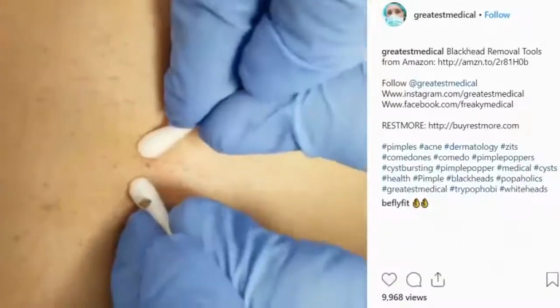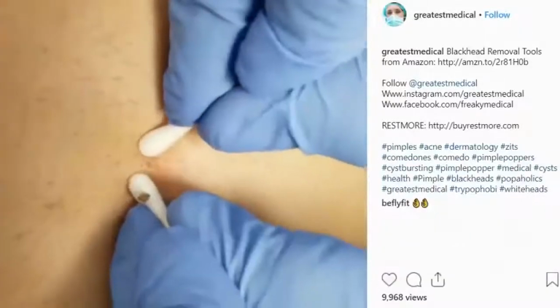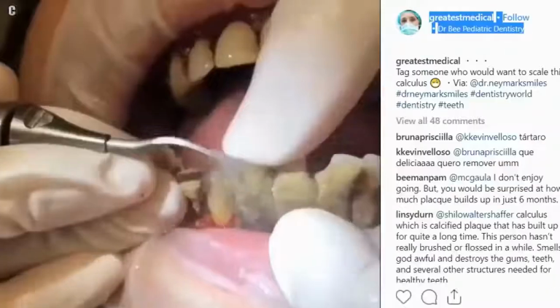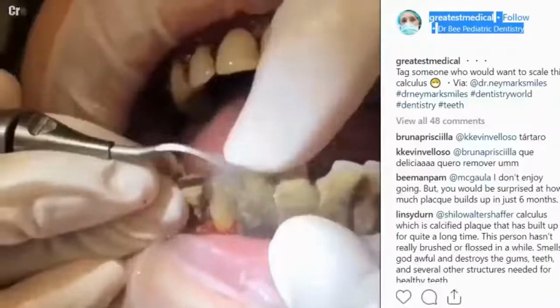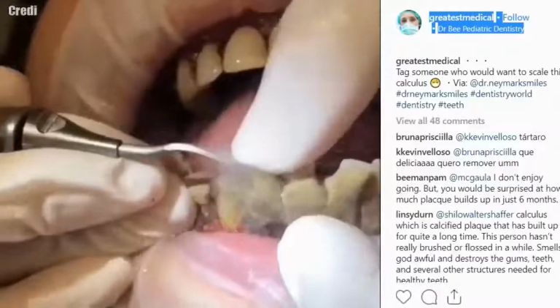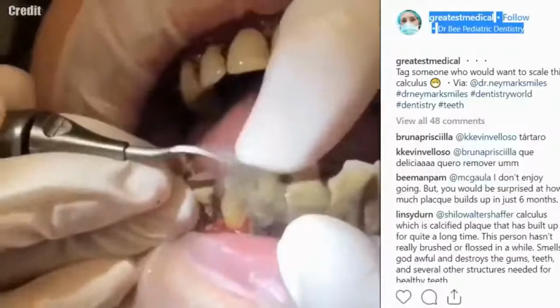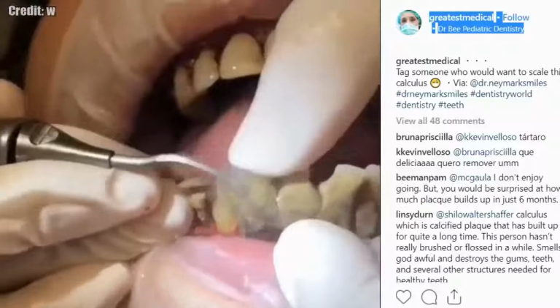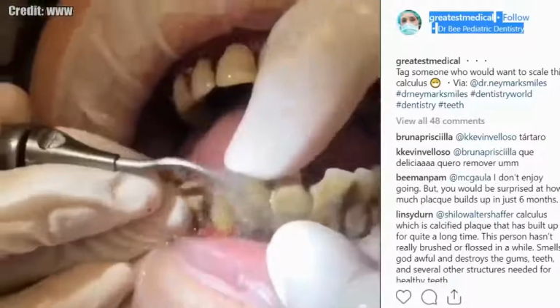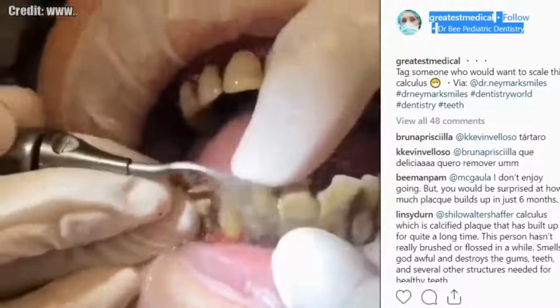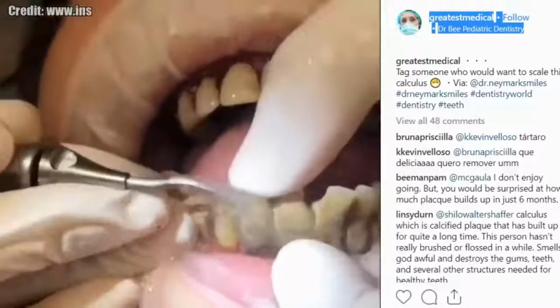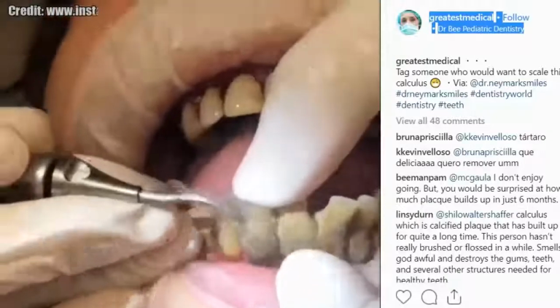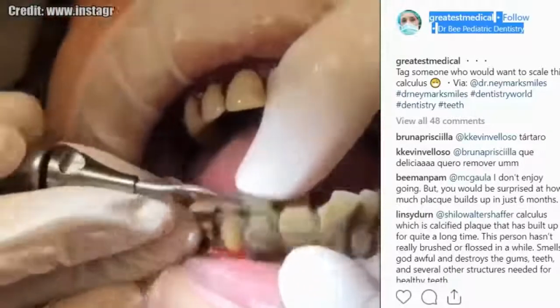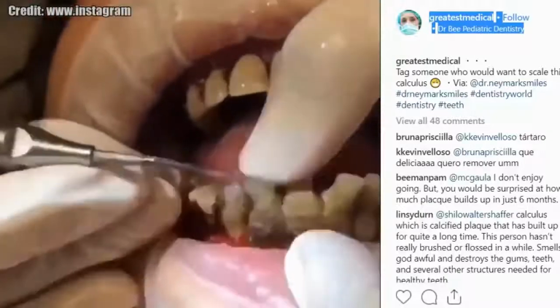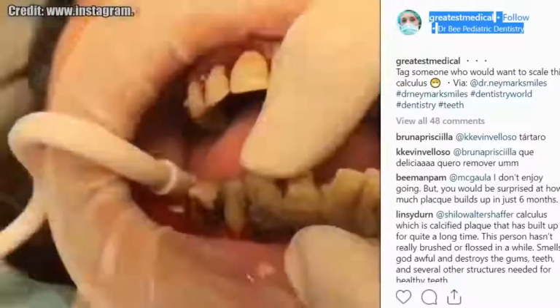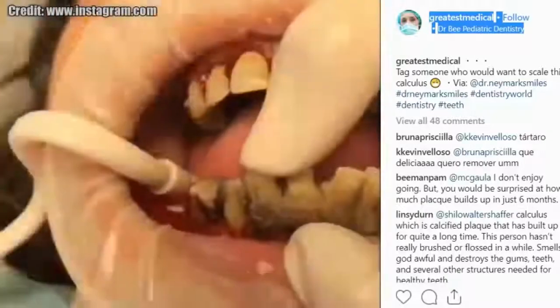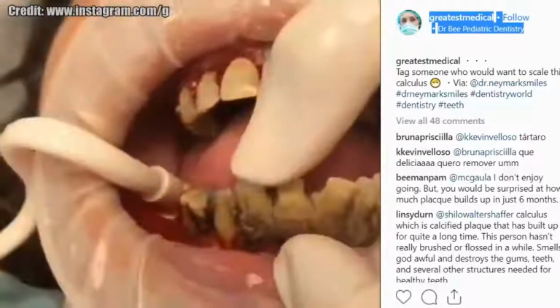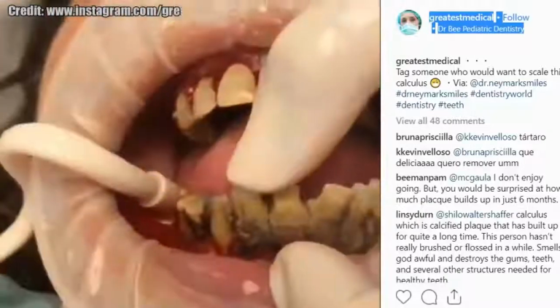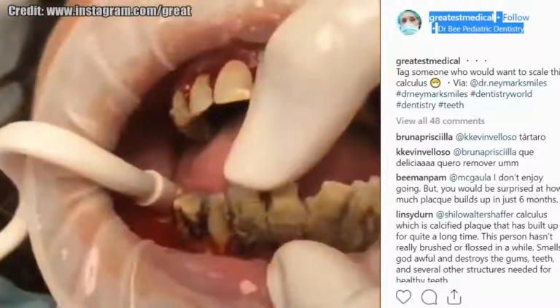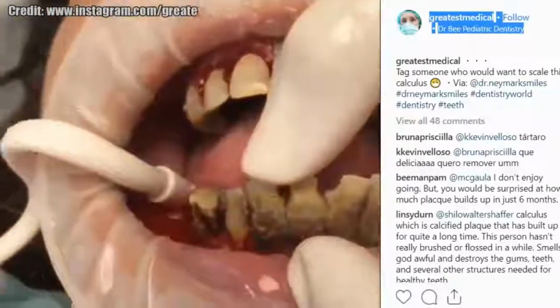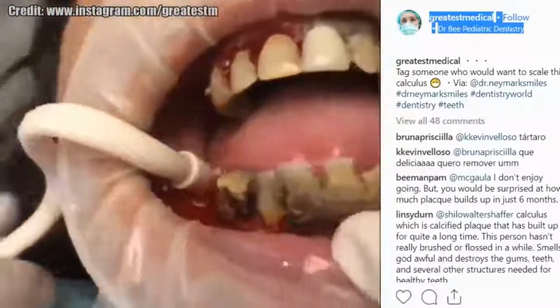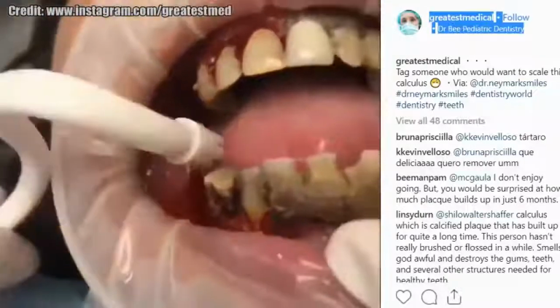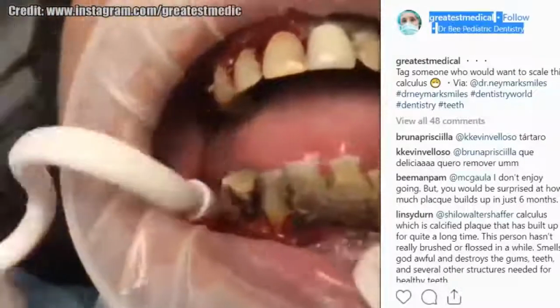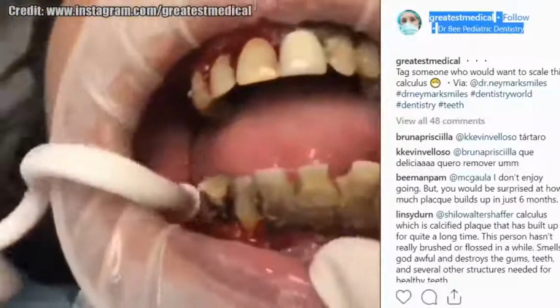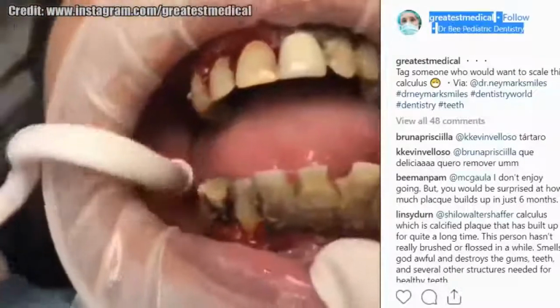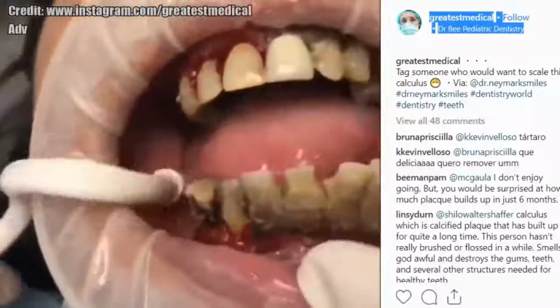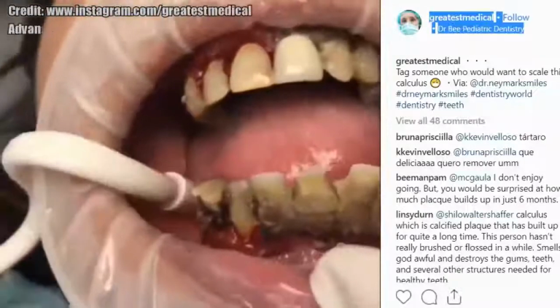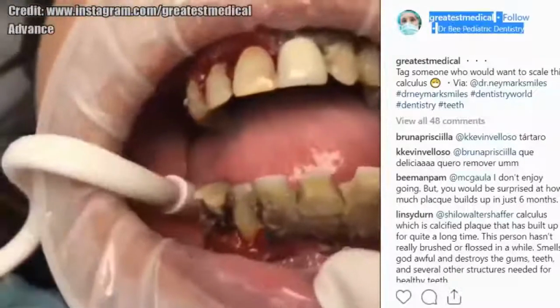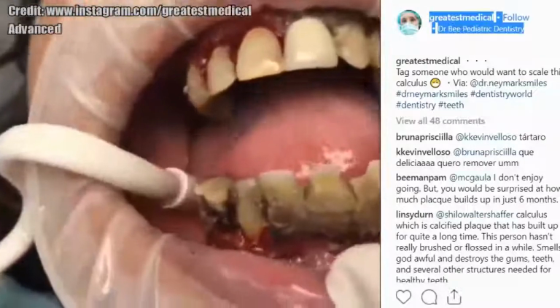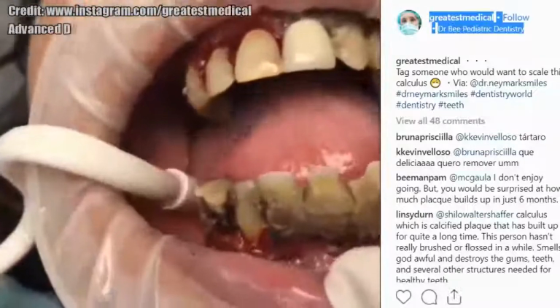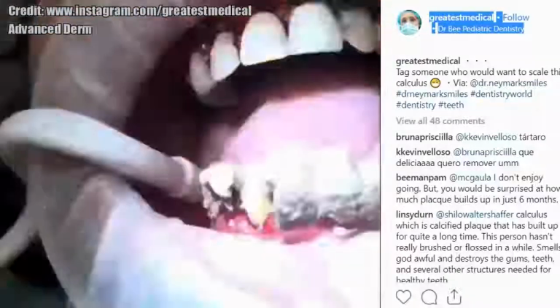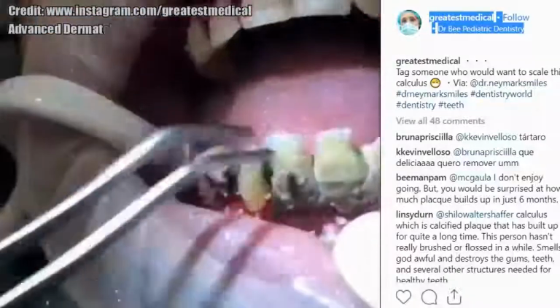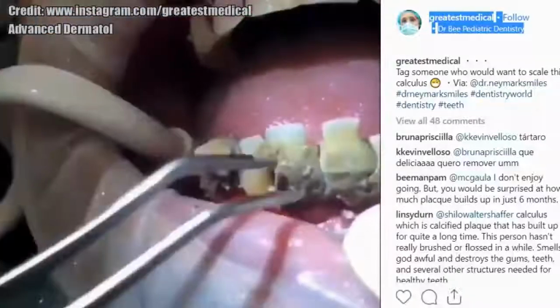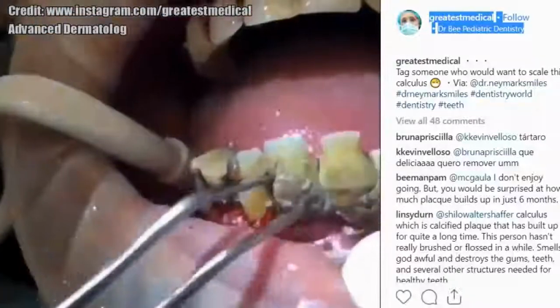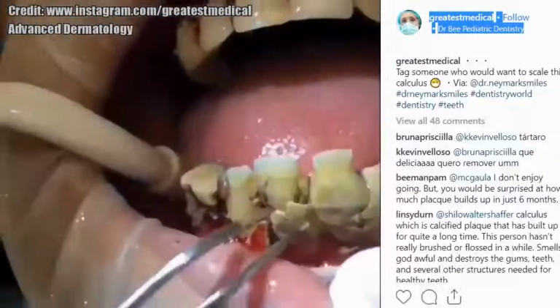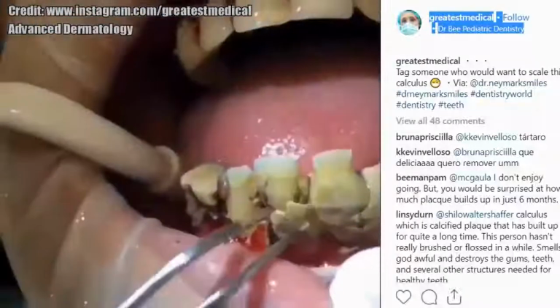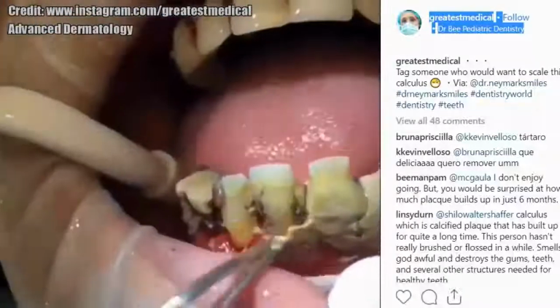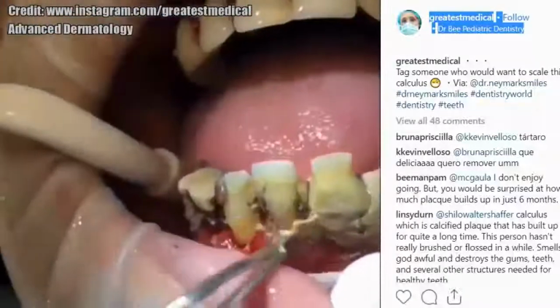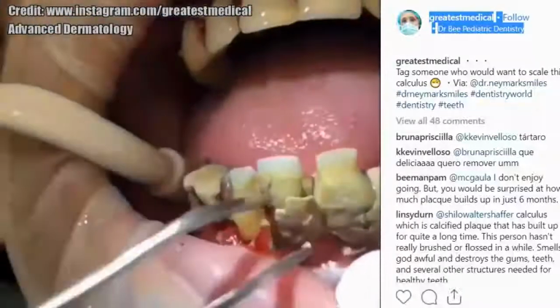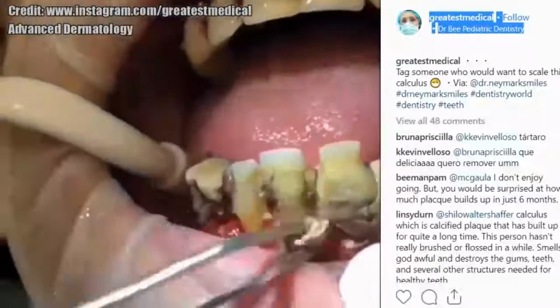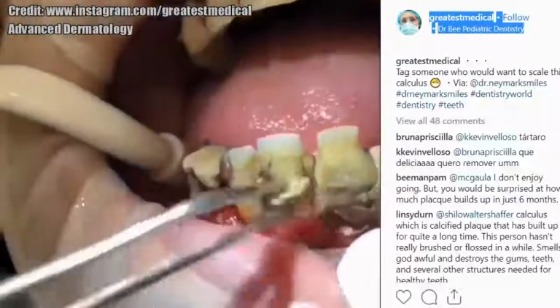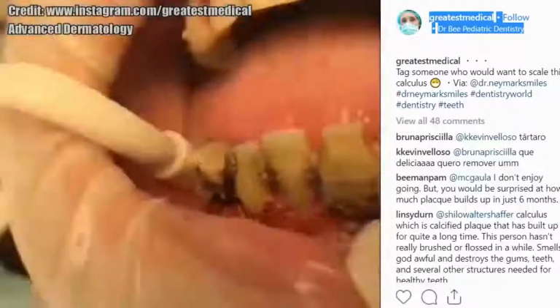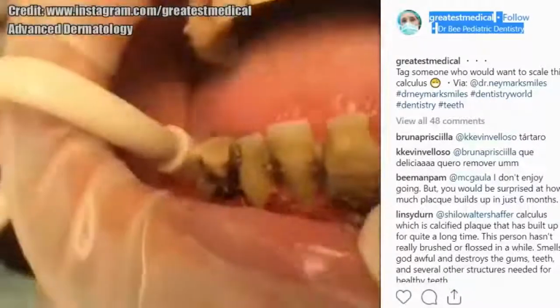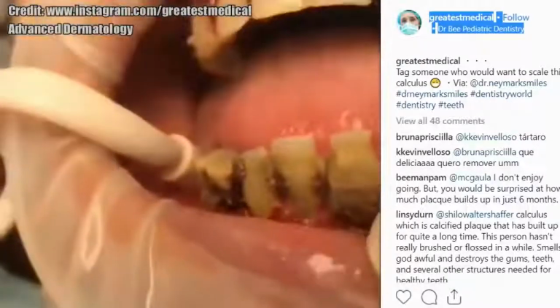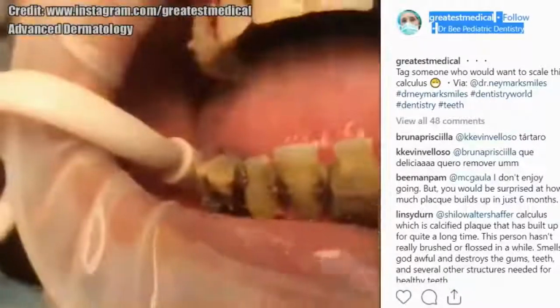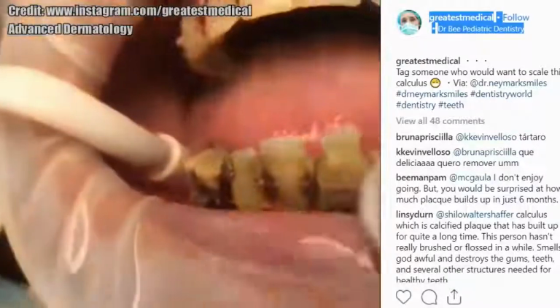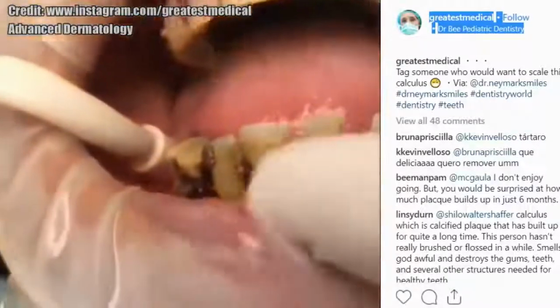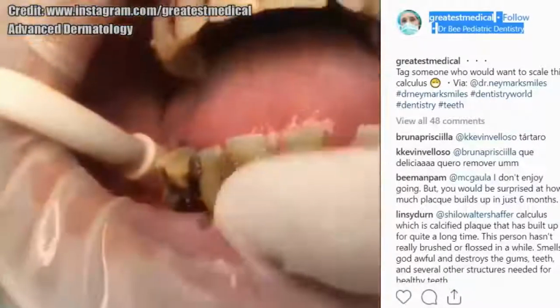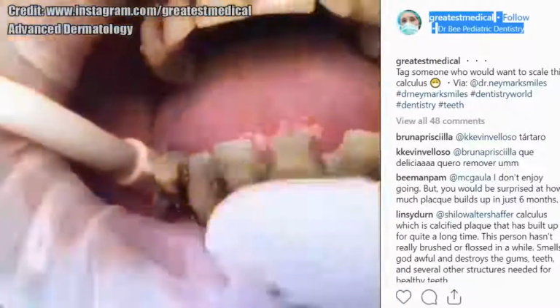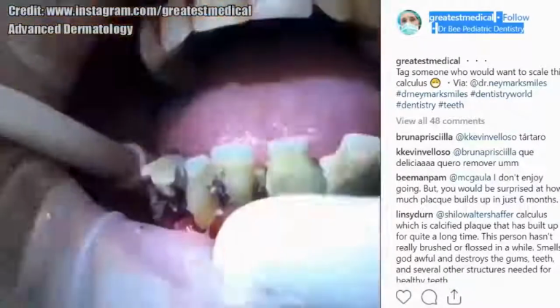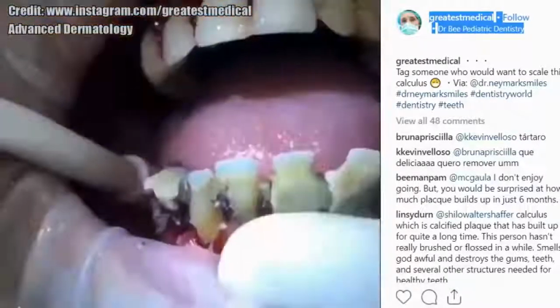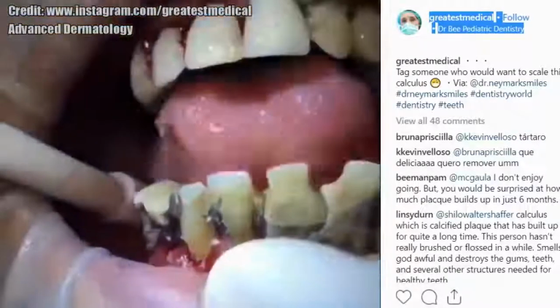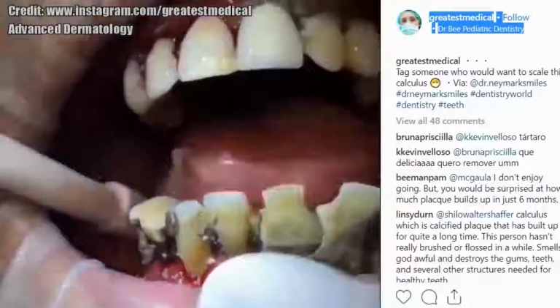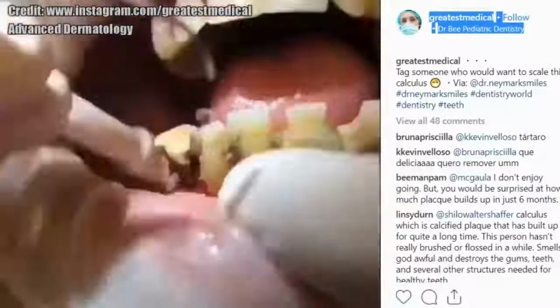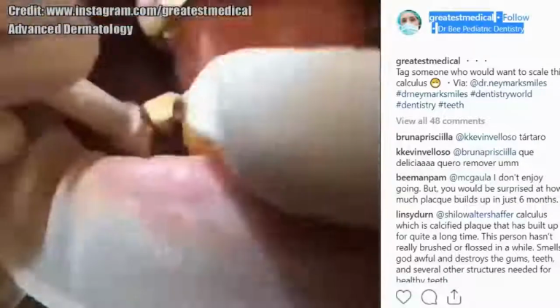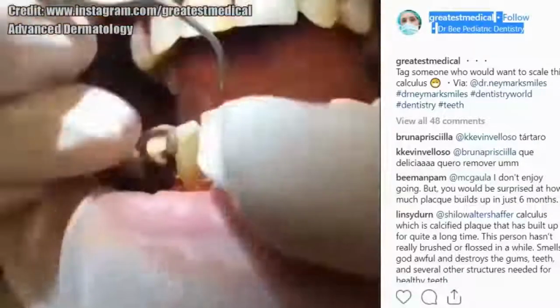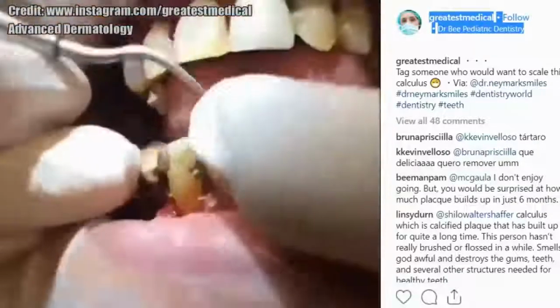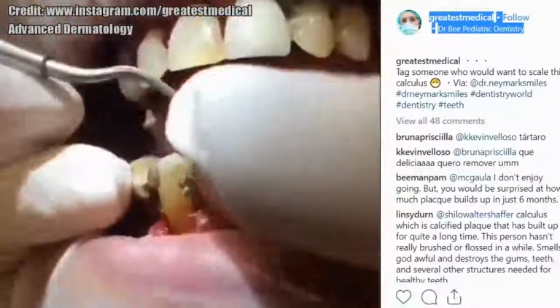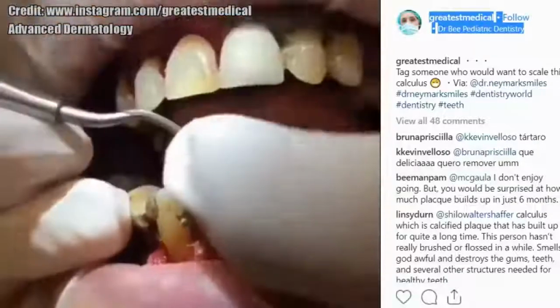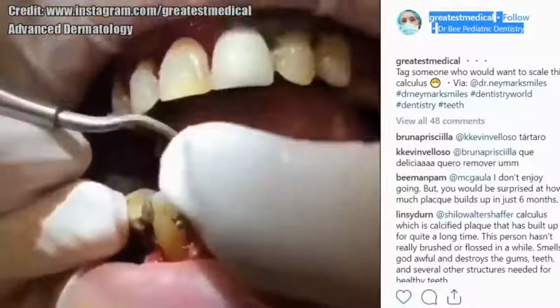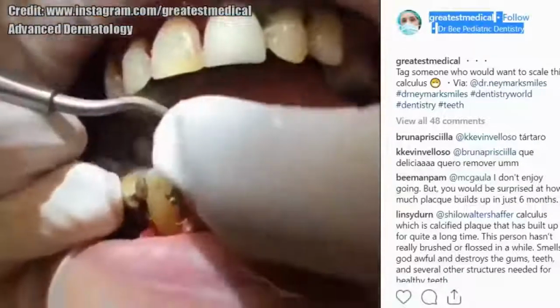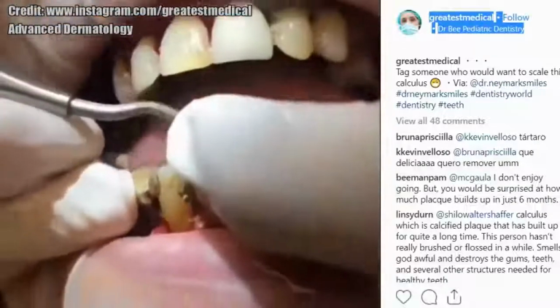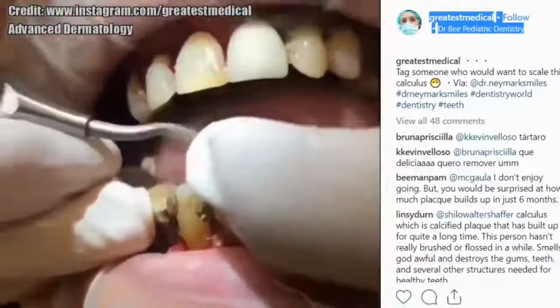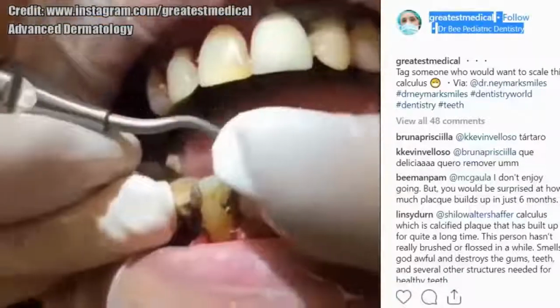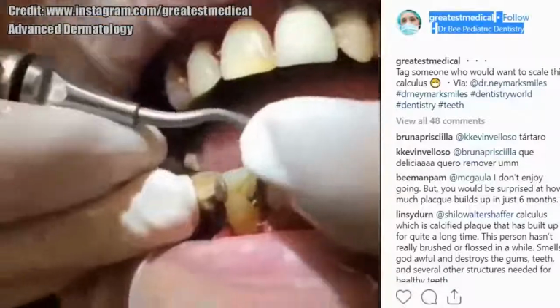Next is a fascinating dental scraping video. This dentist is removing plaque and build-up from this individual's teeth.